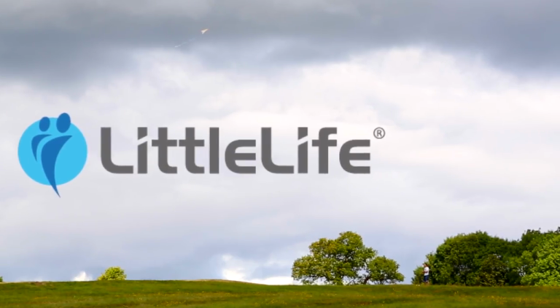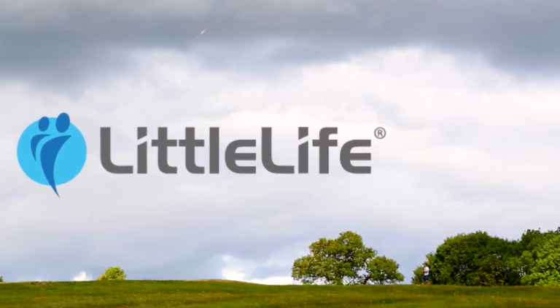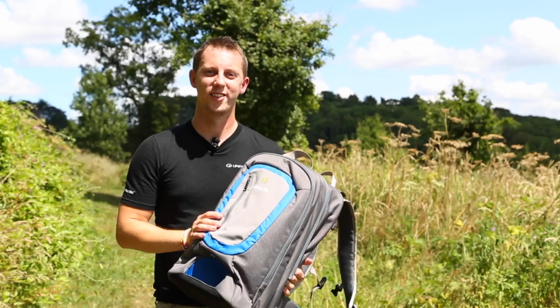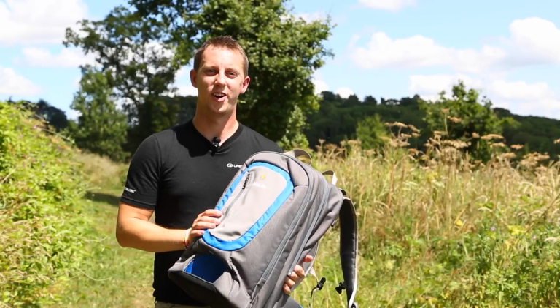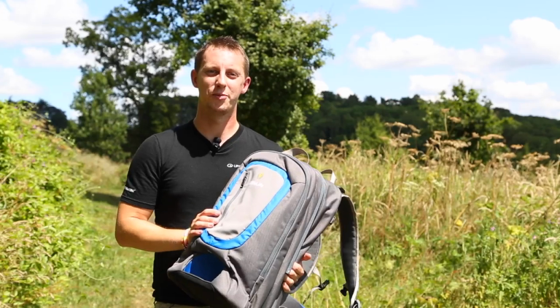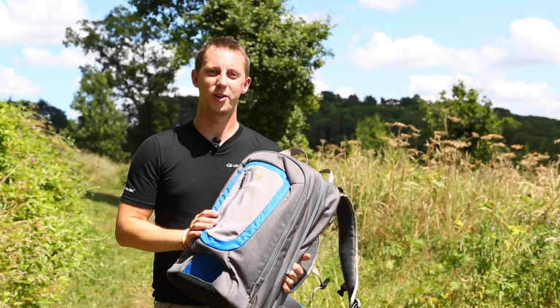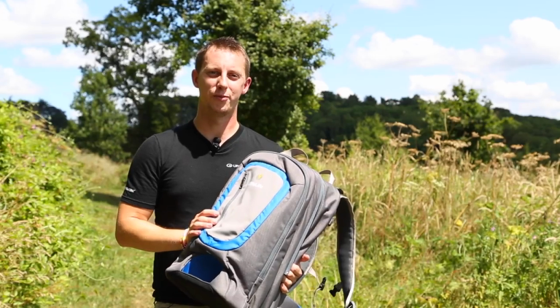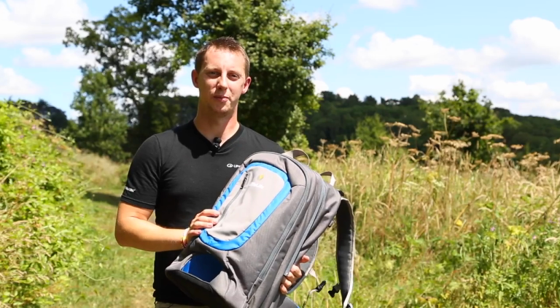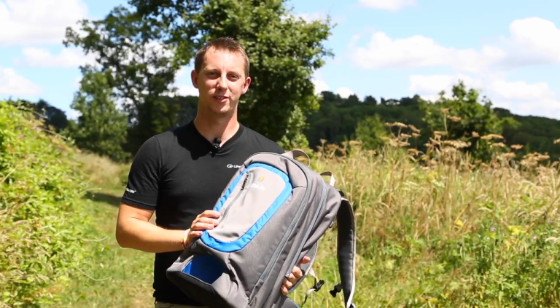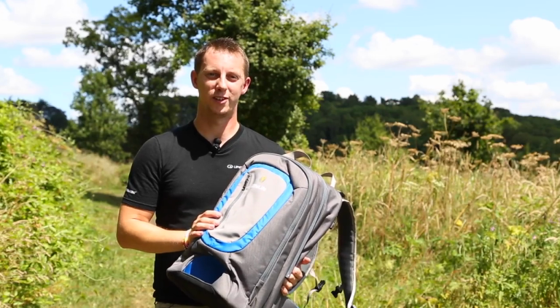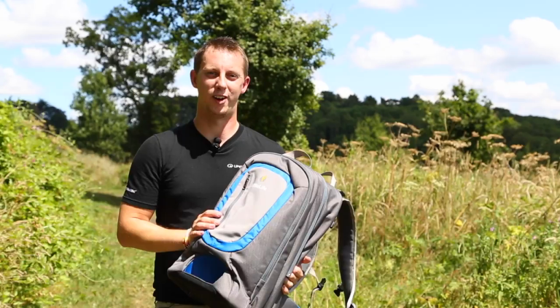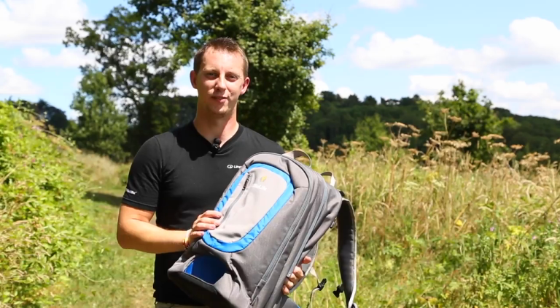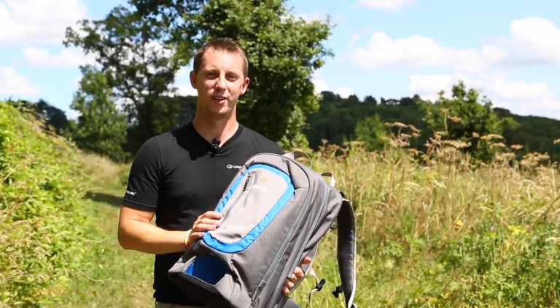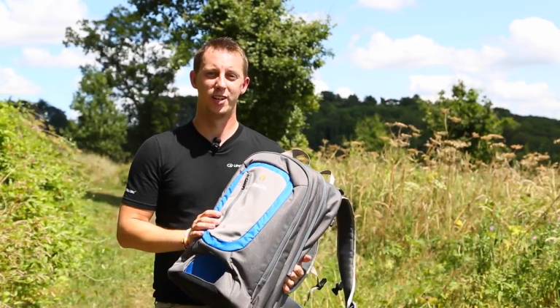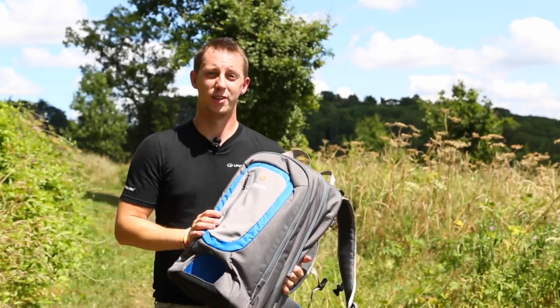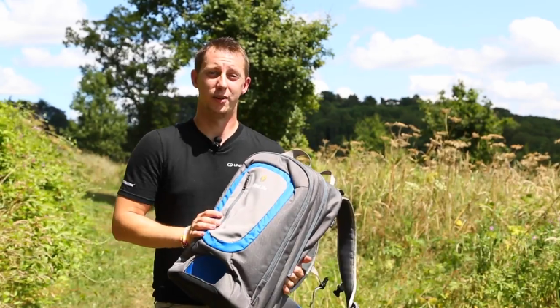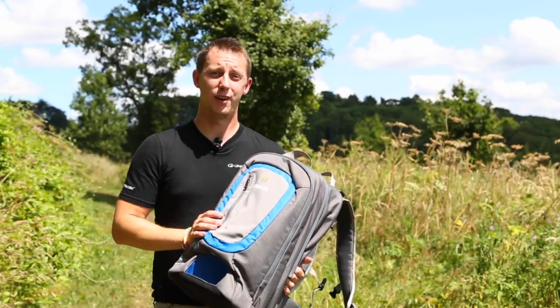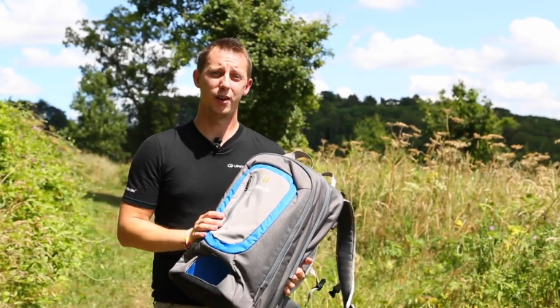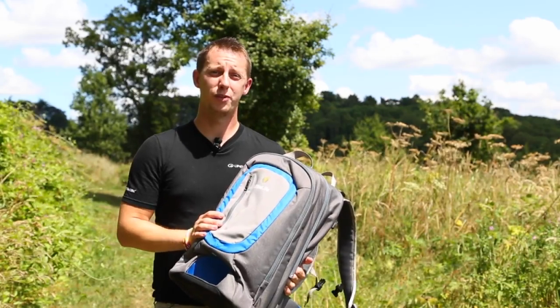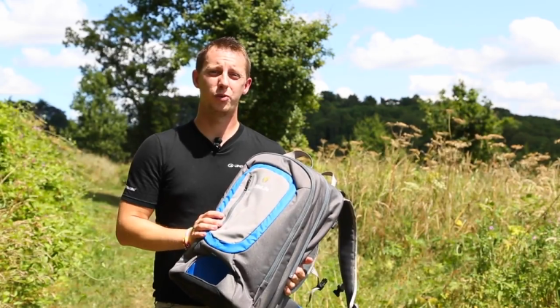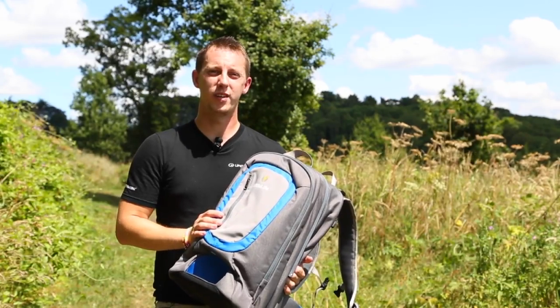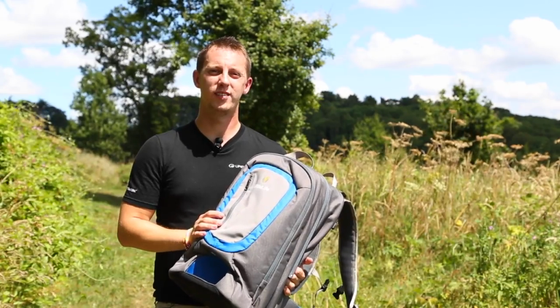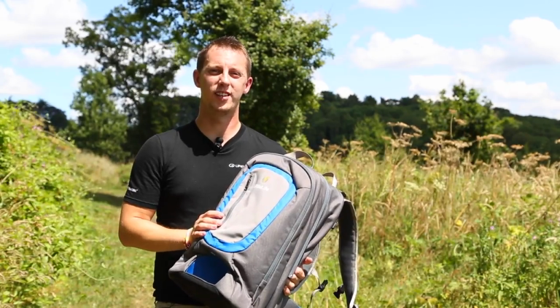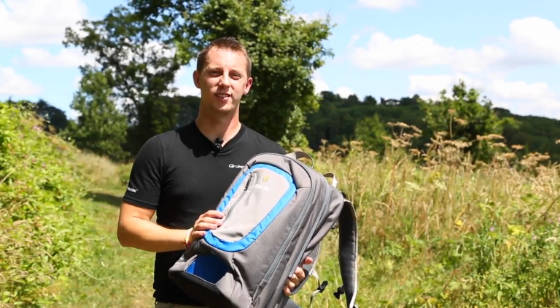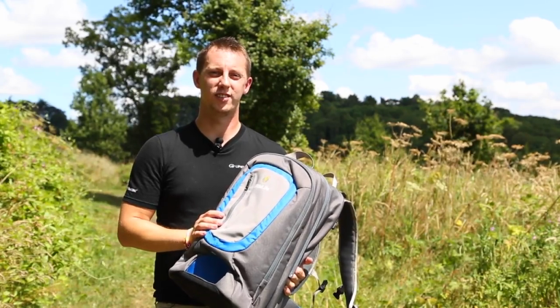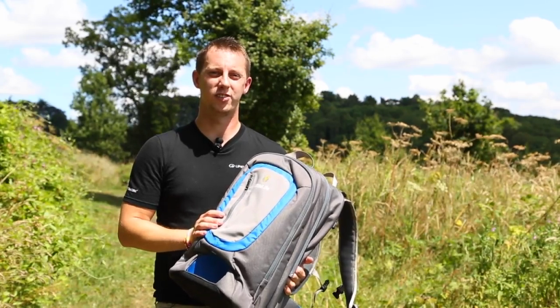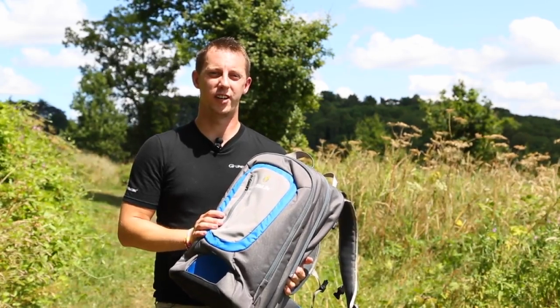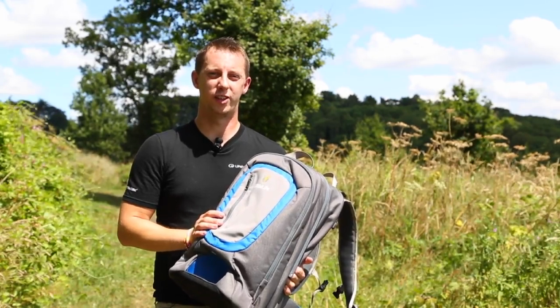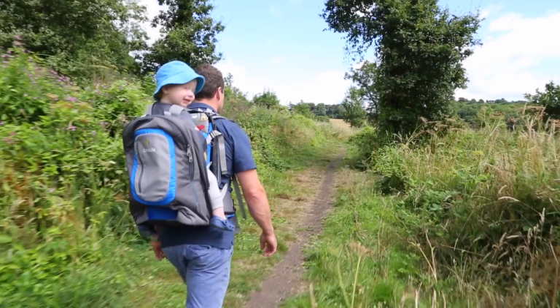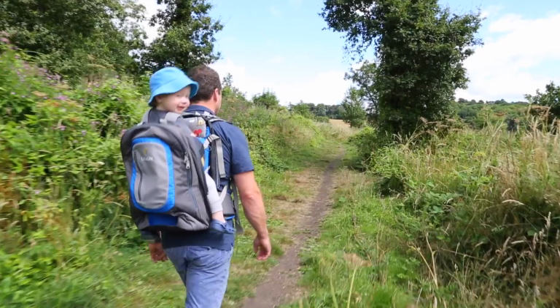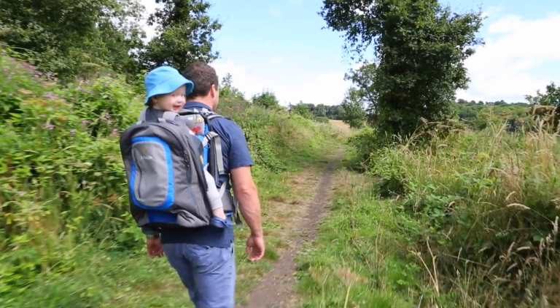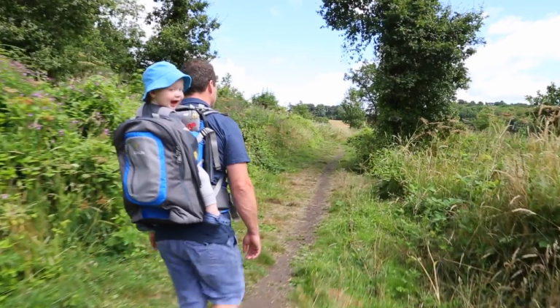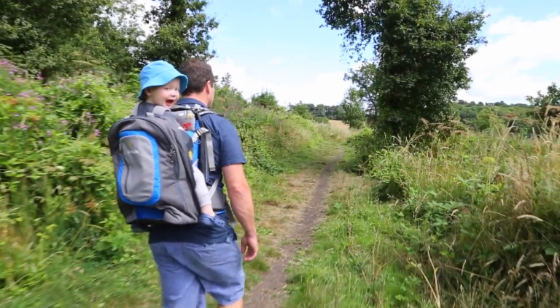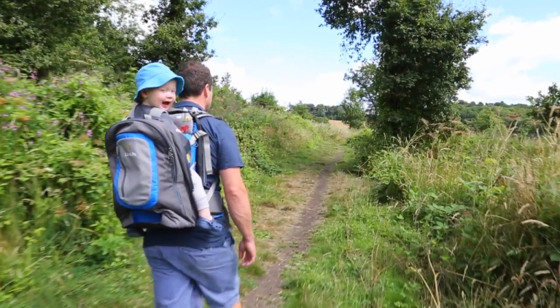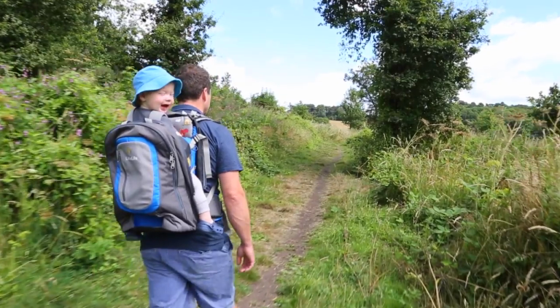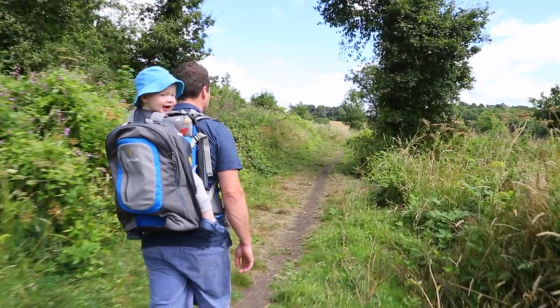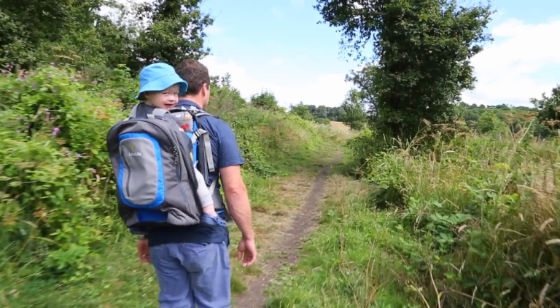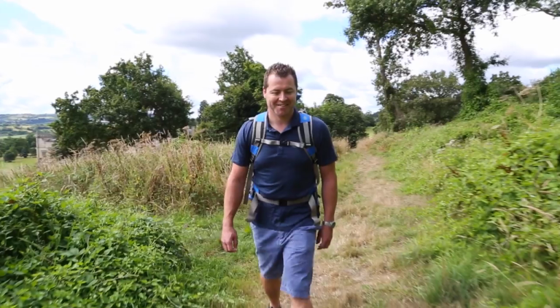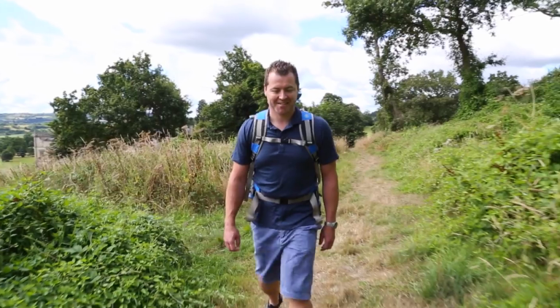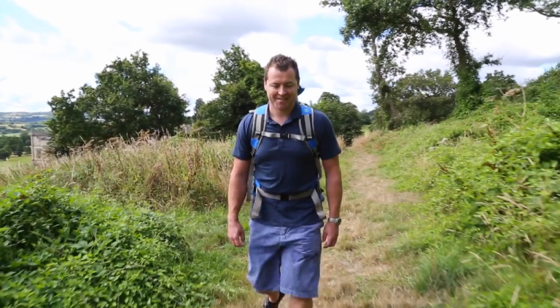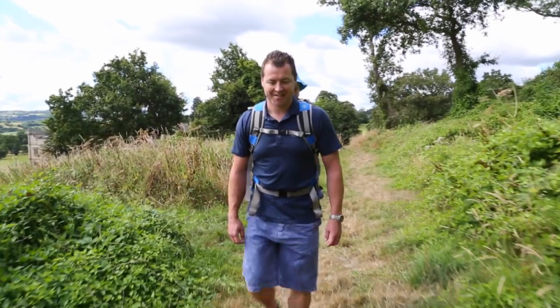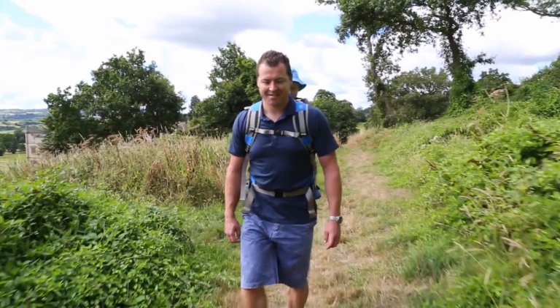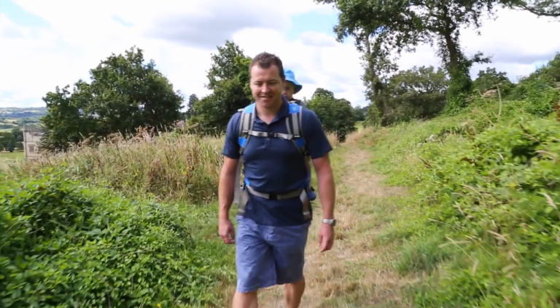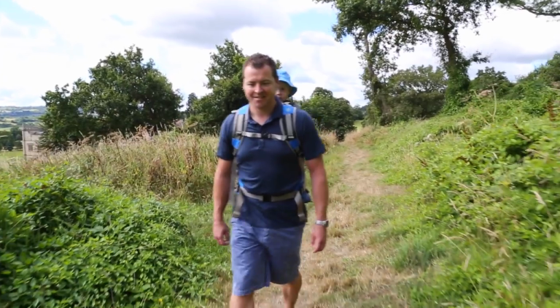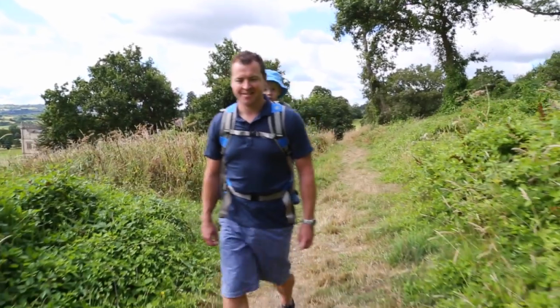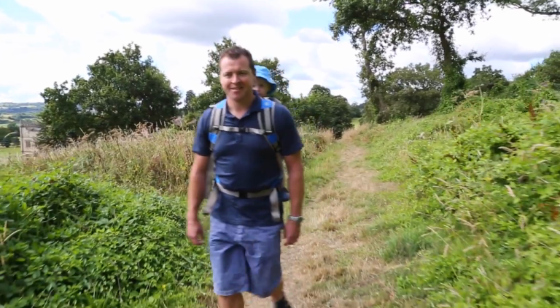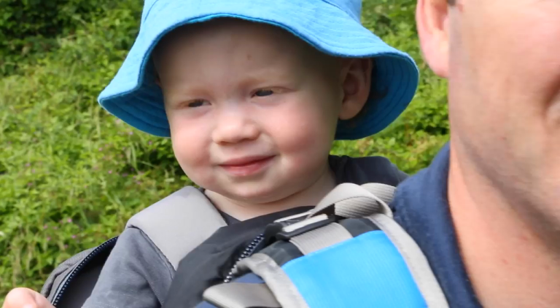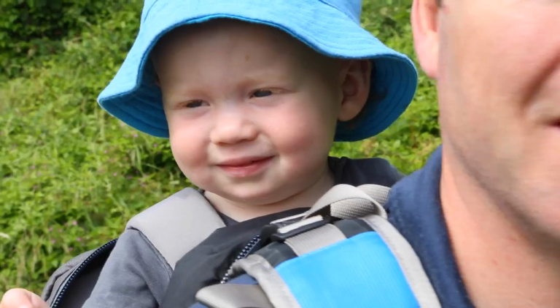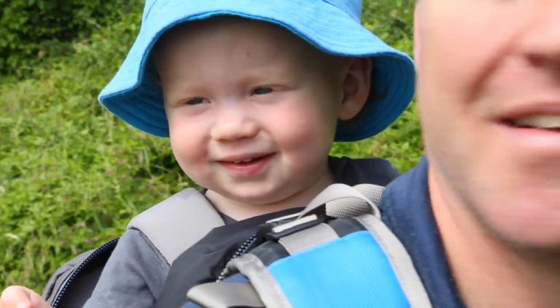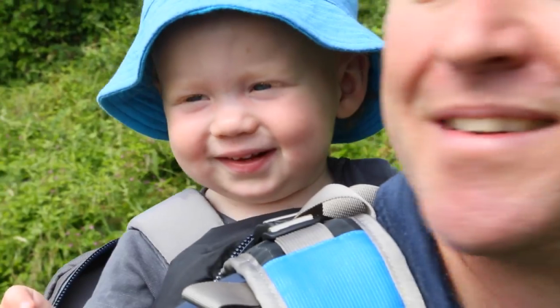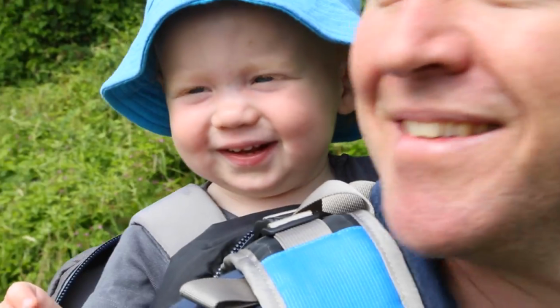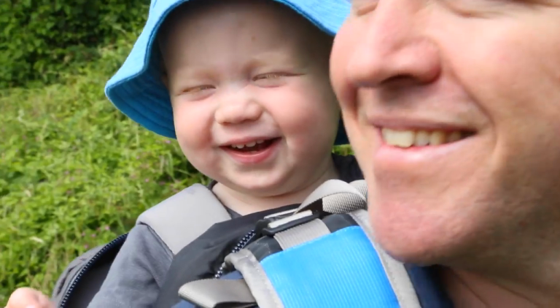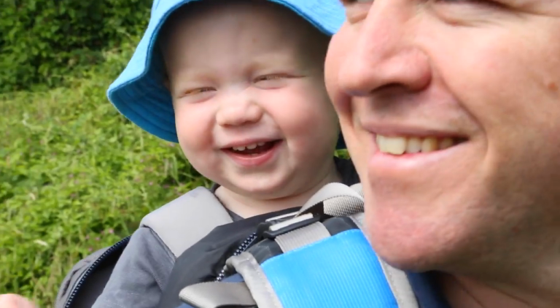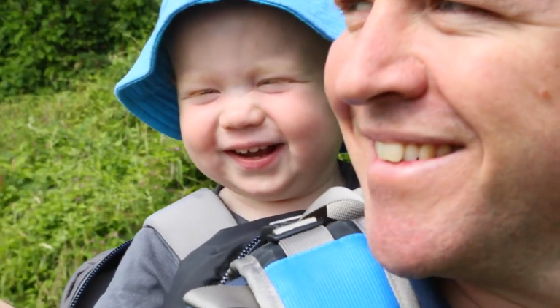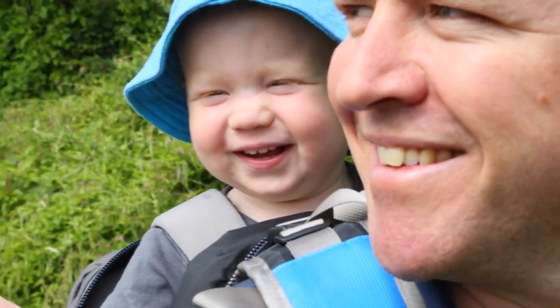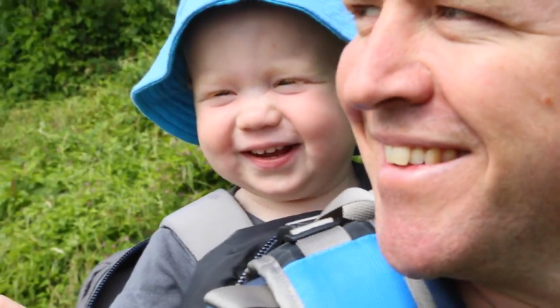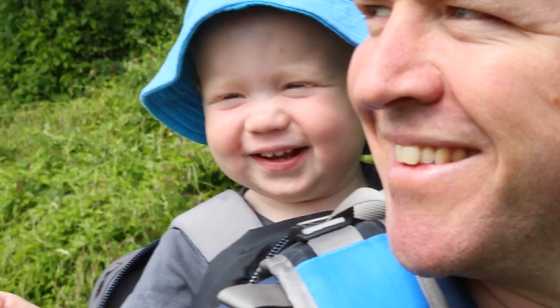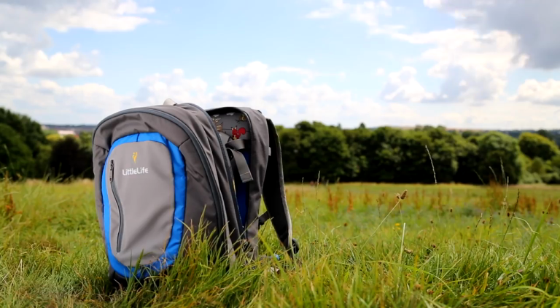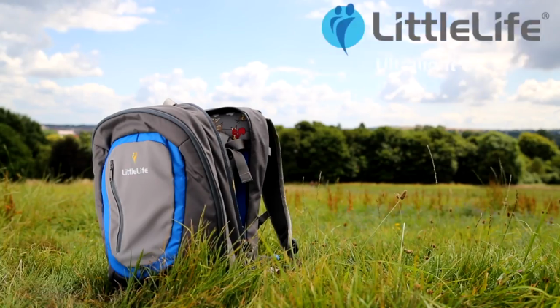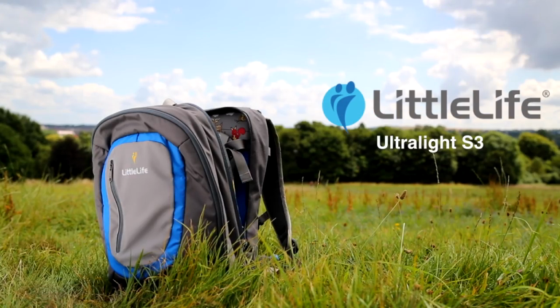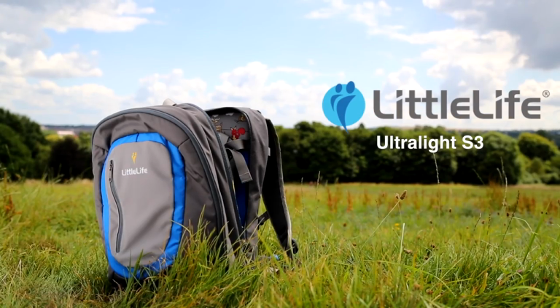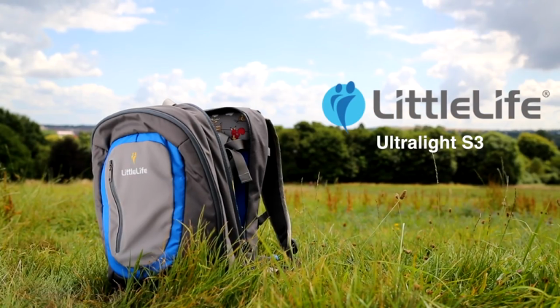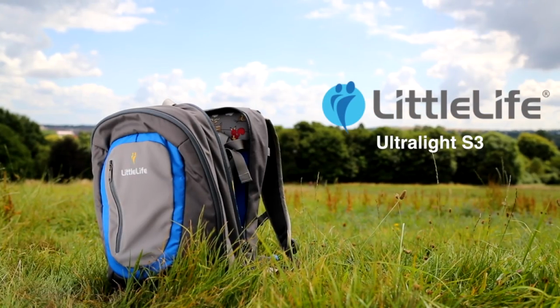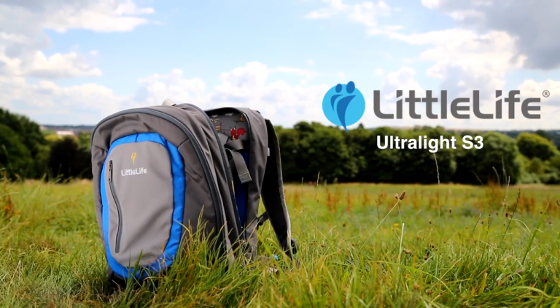I'm Tom from Lutterlife. We have over 20 years of design experience in child carriers. Today I'm going to talk to you about the Ultralight S3.